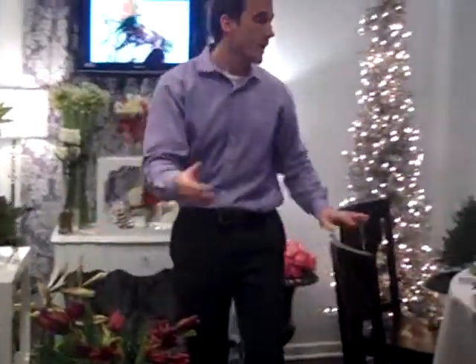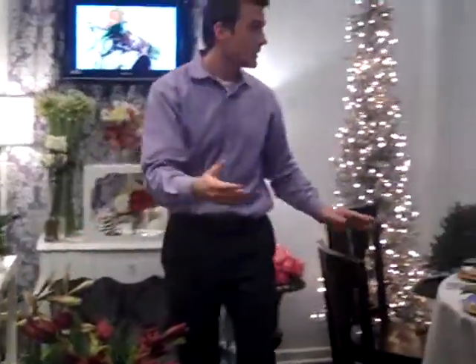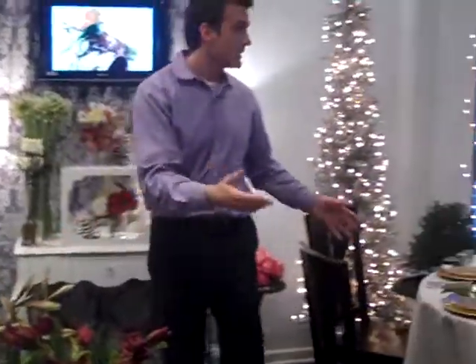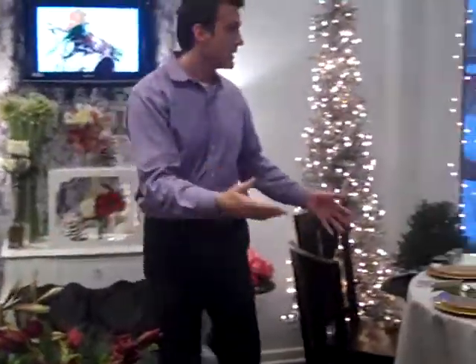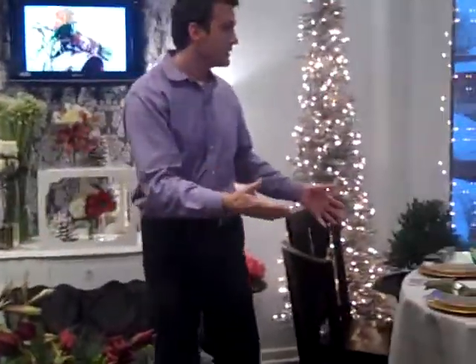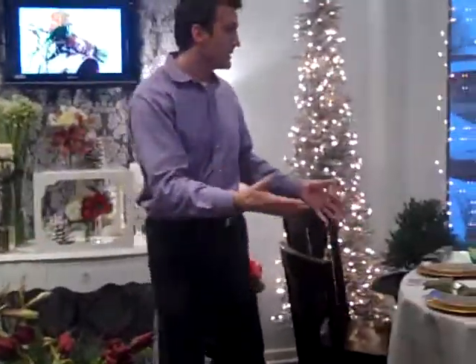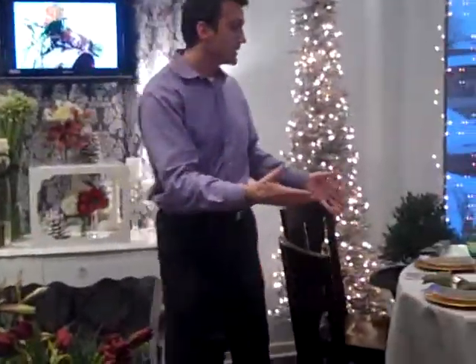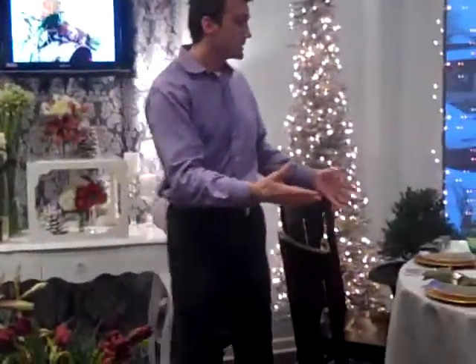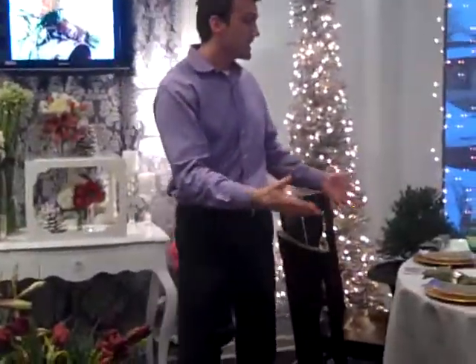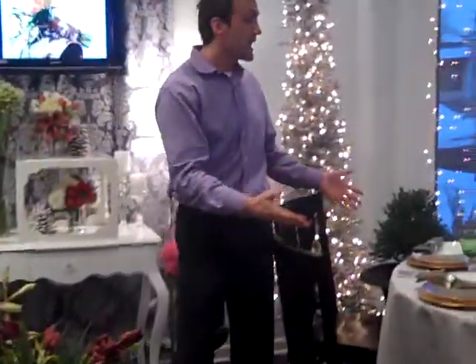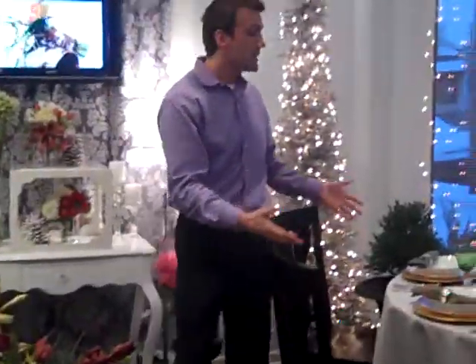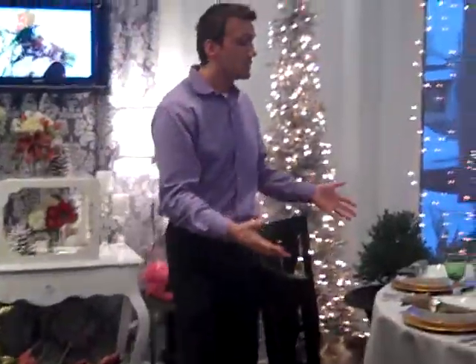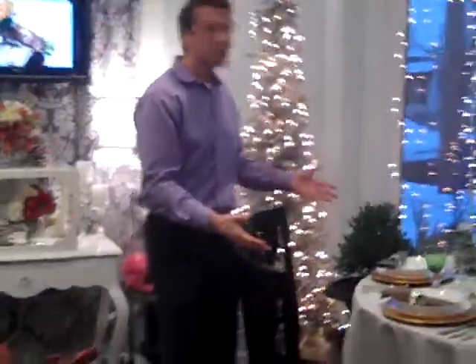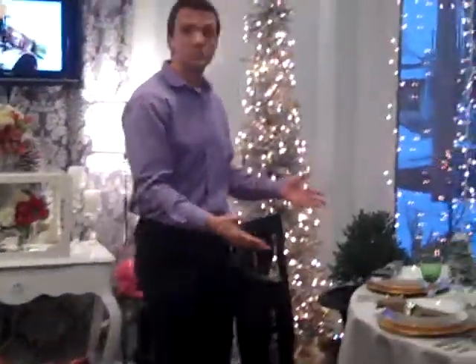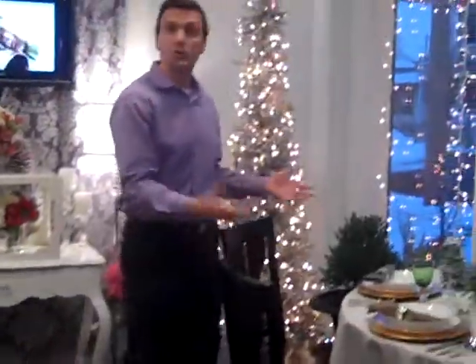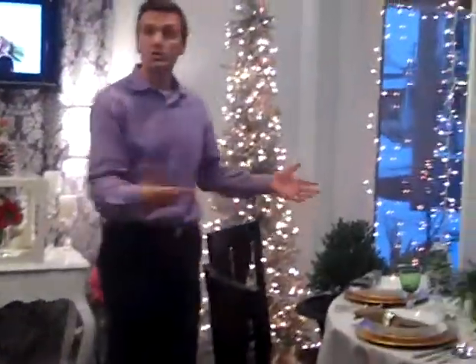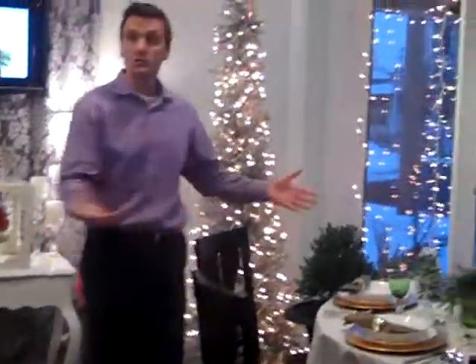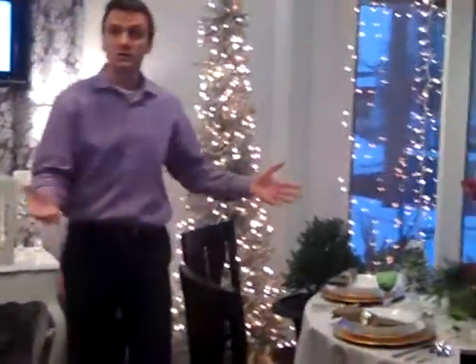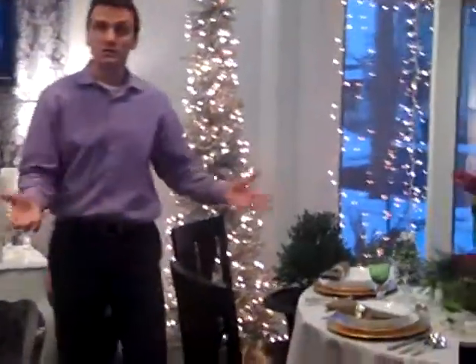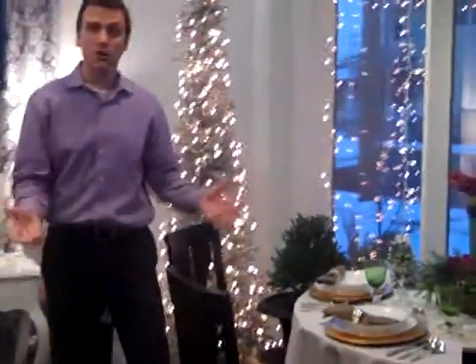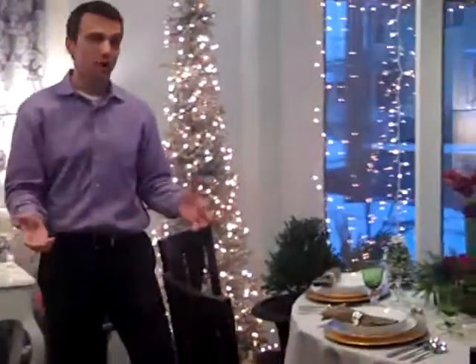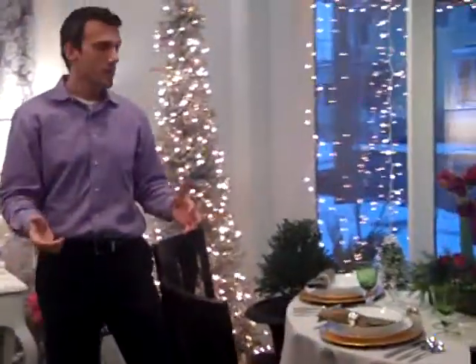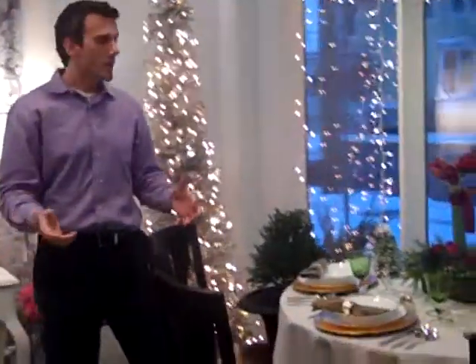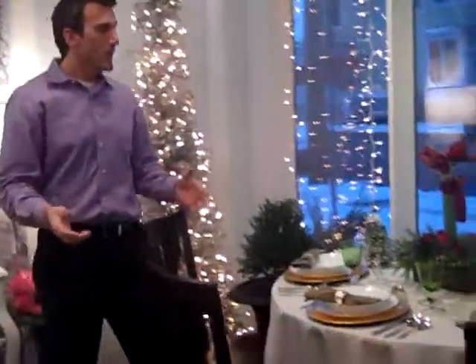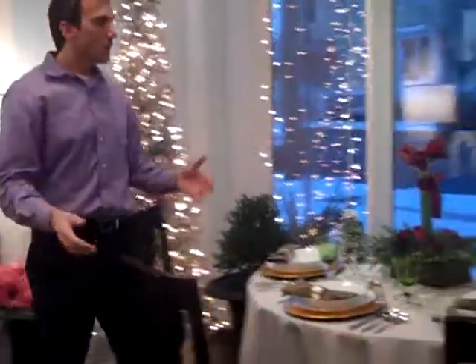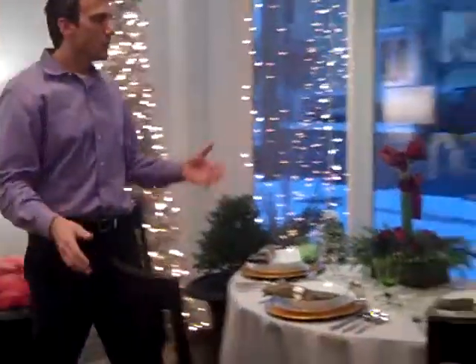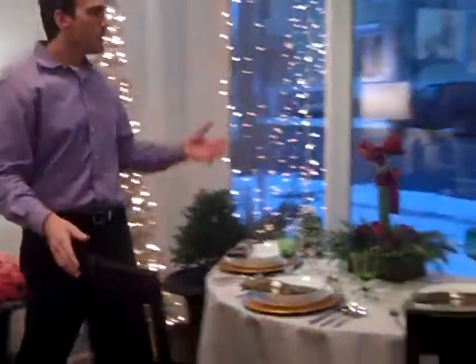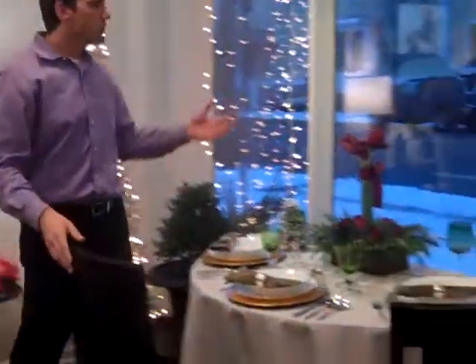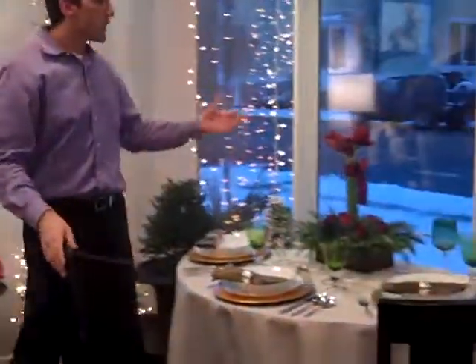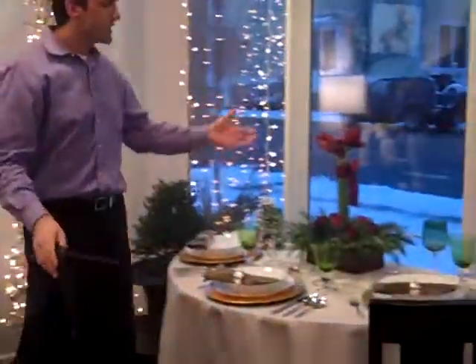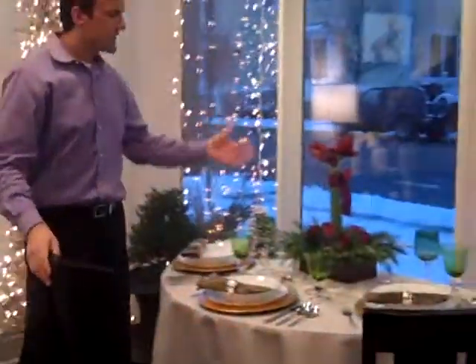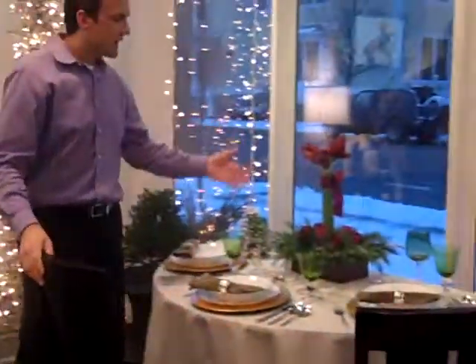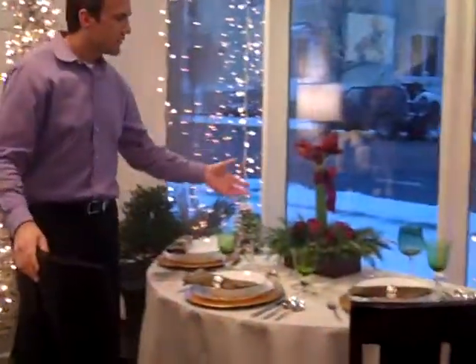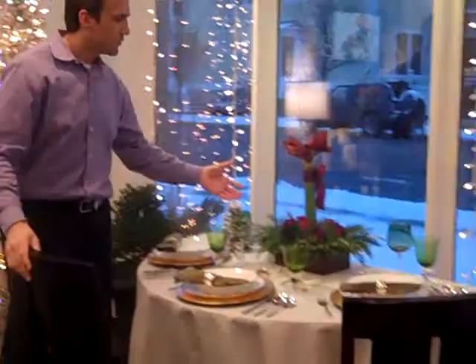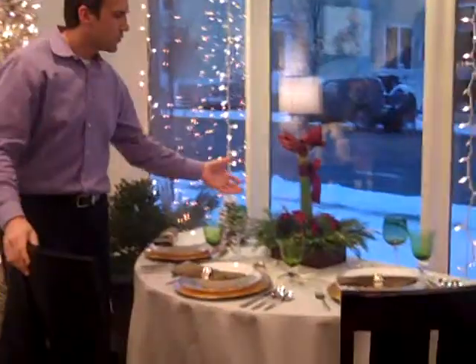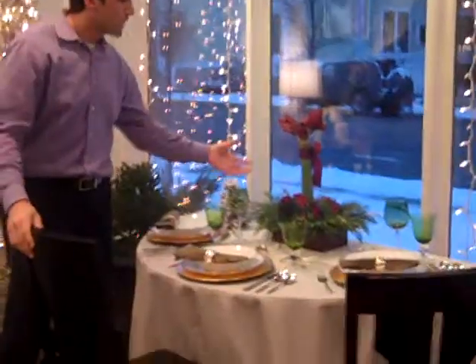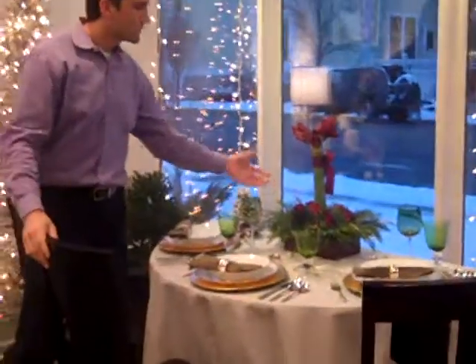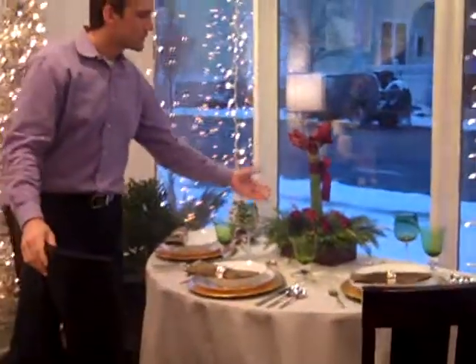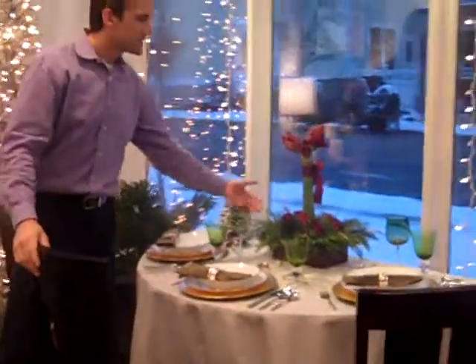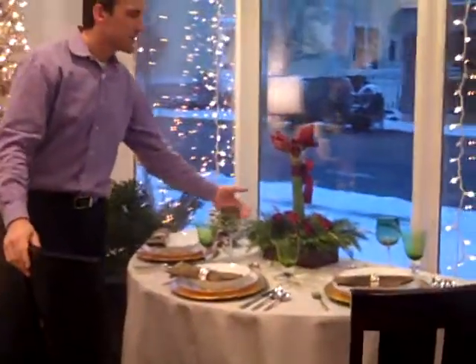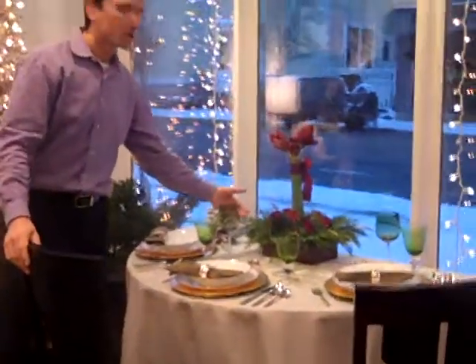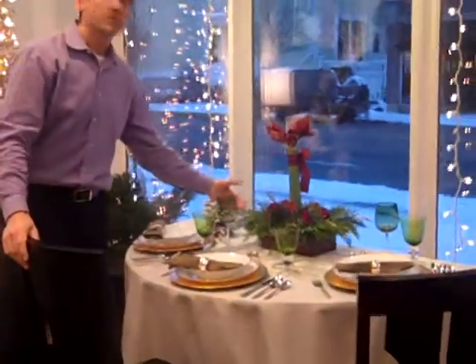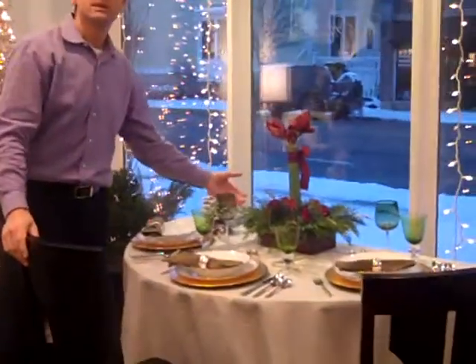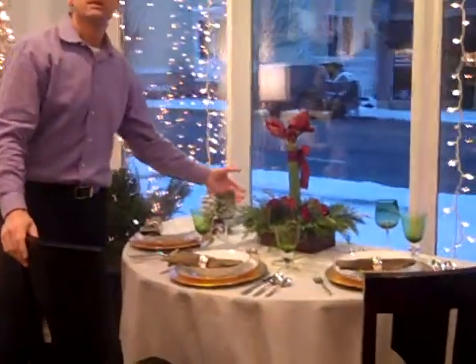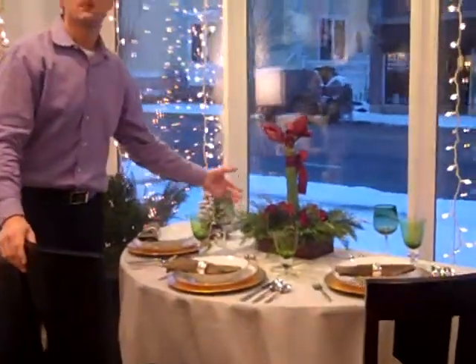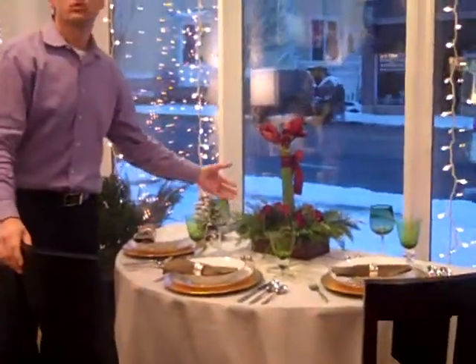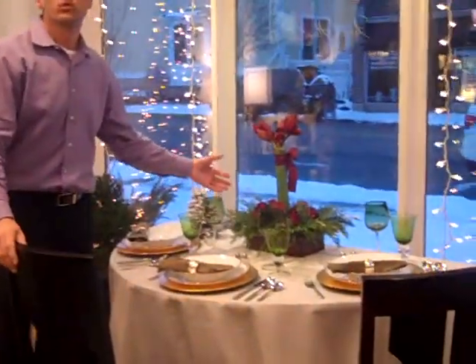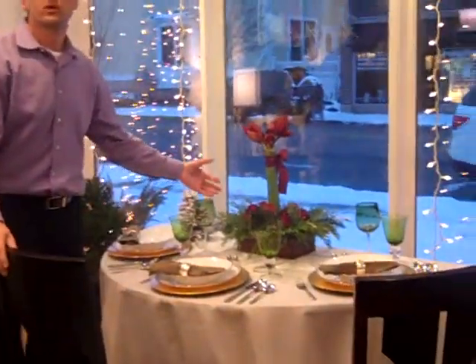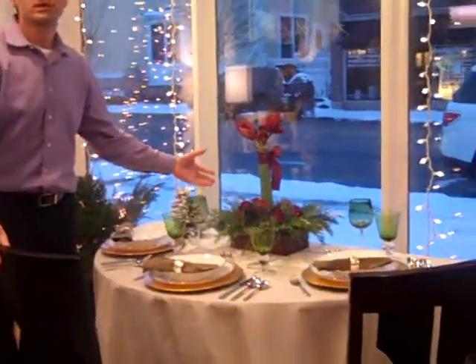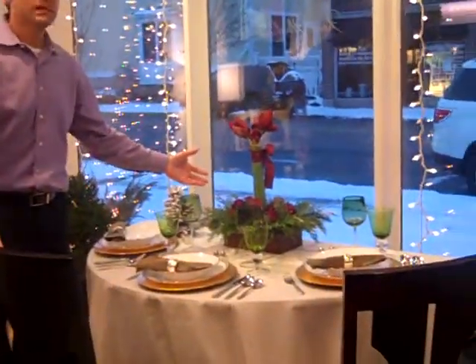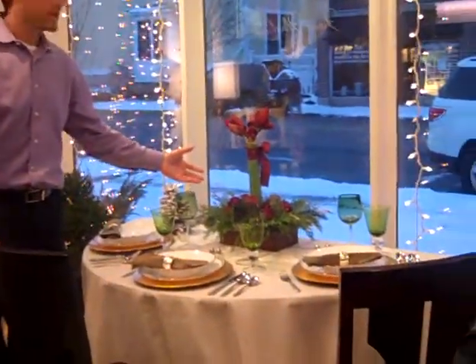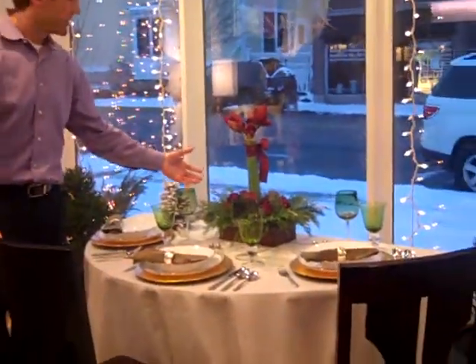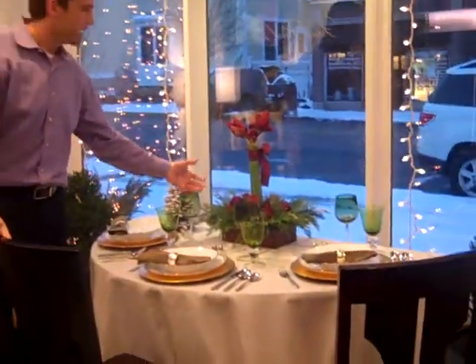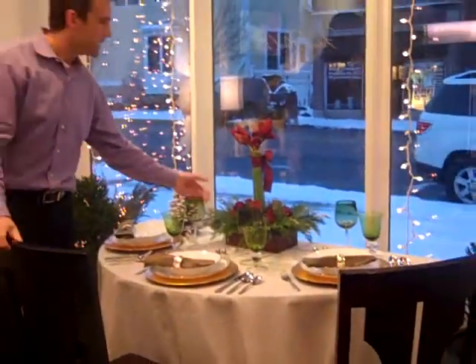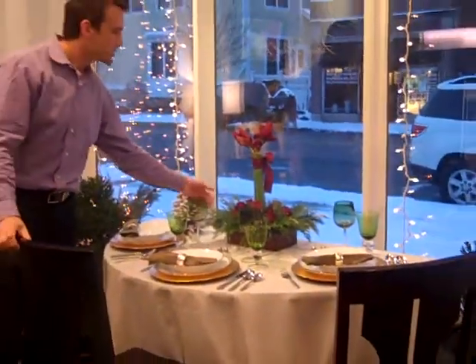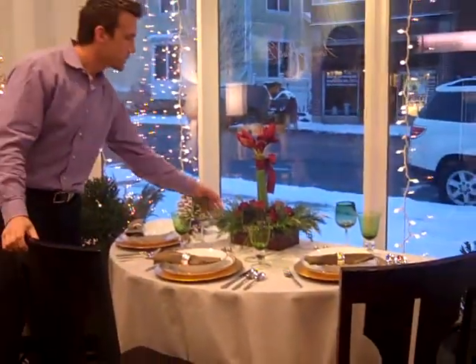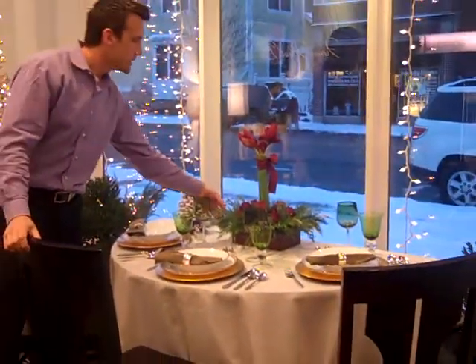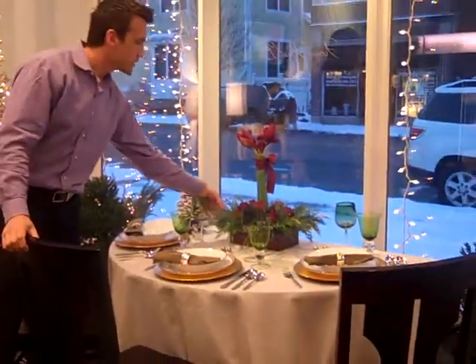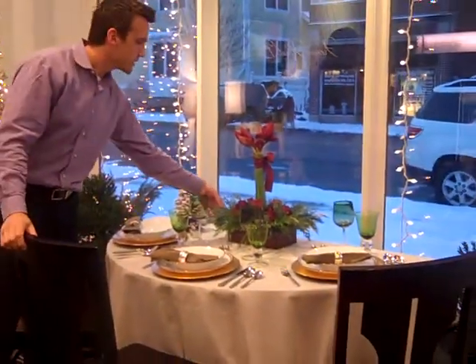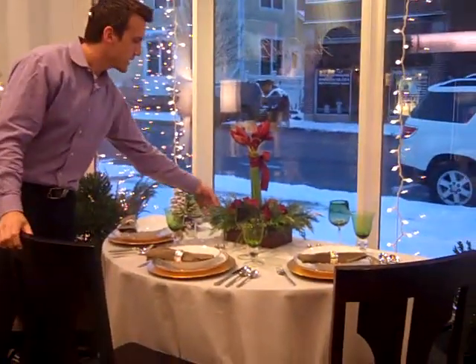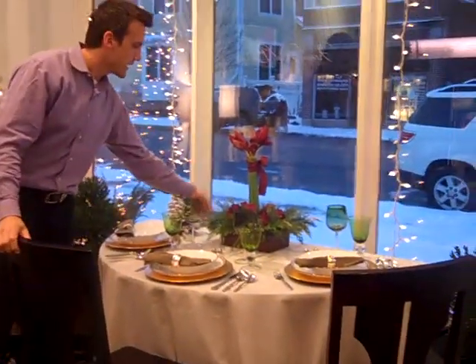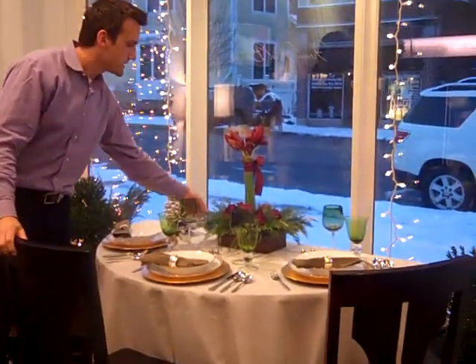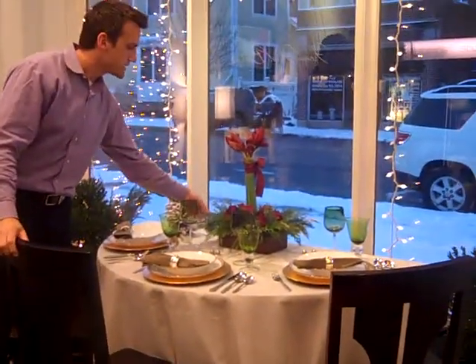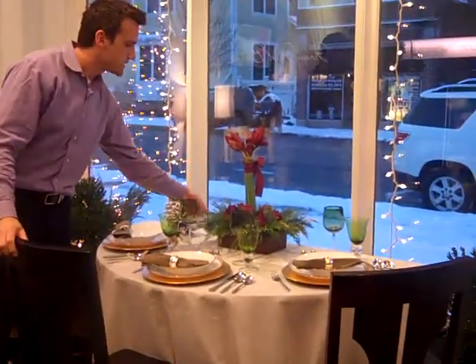If you're holiday entertaining, which most of us are, it would be great to have a wonderful centerpiece that will really intrigue your guests.